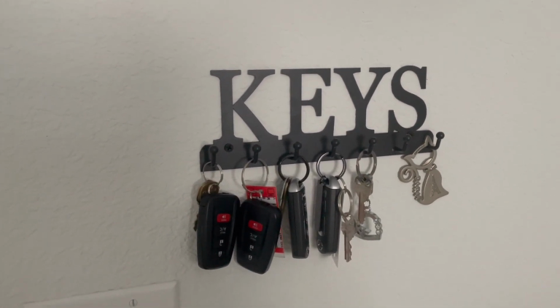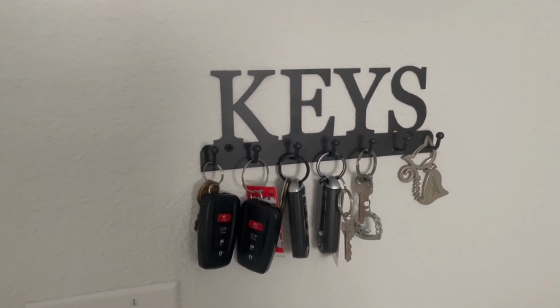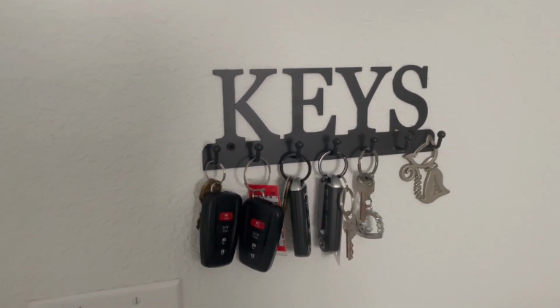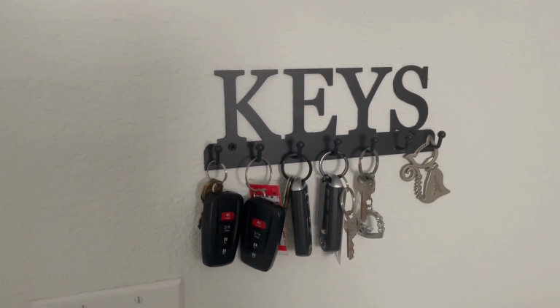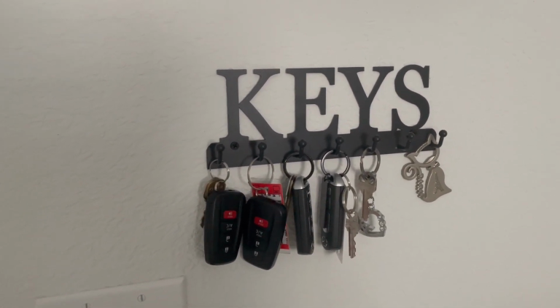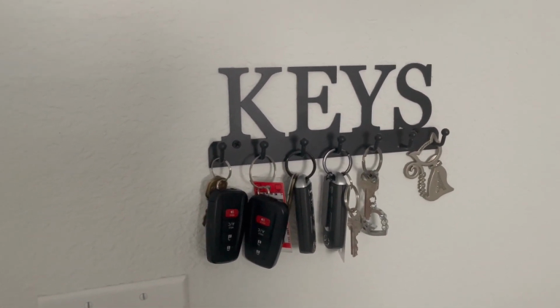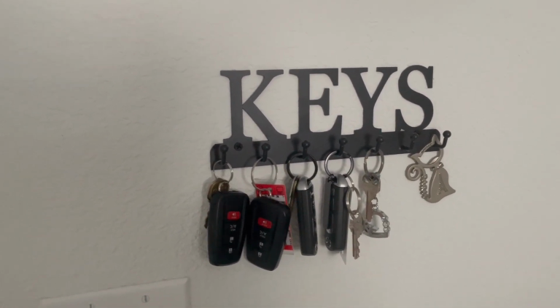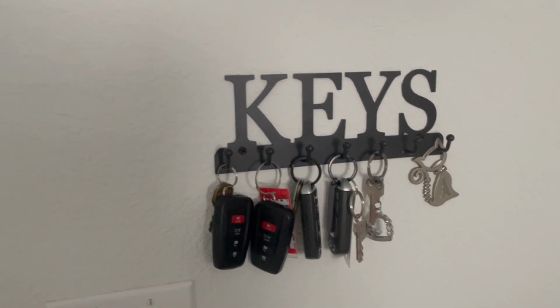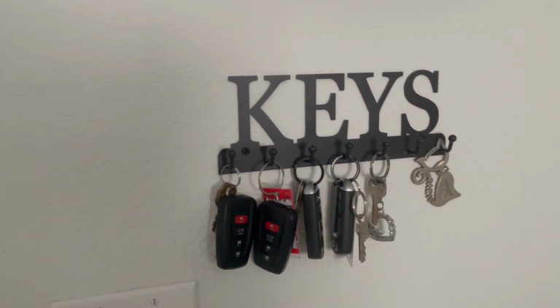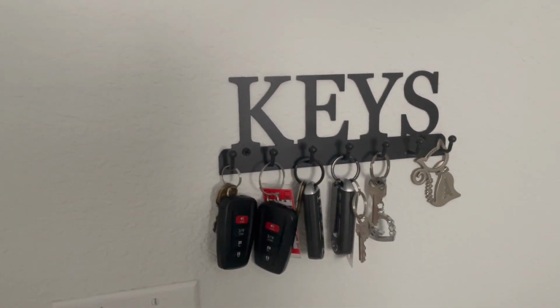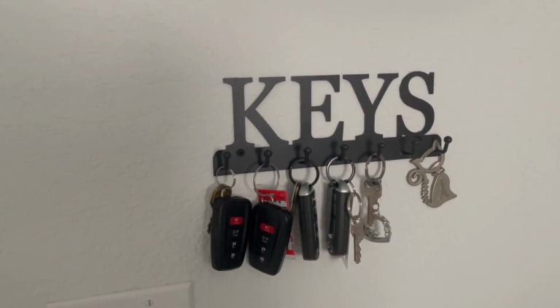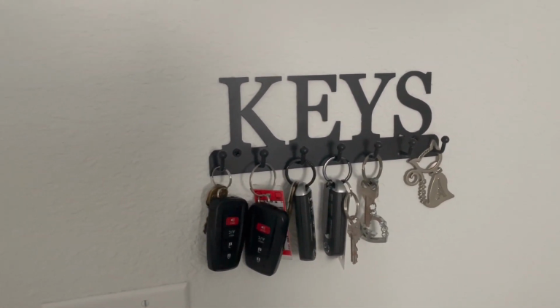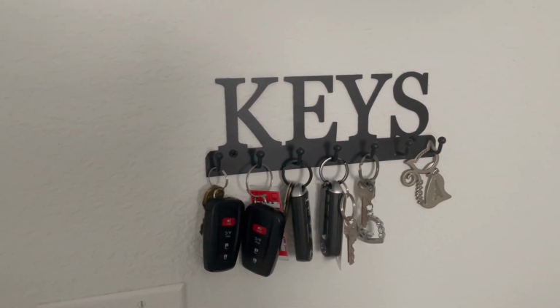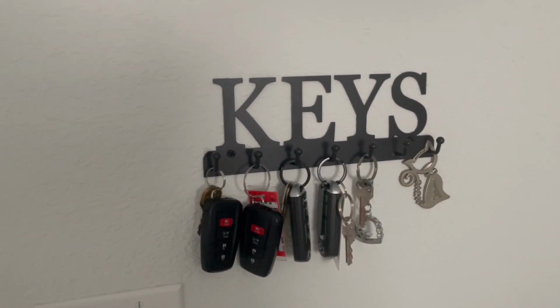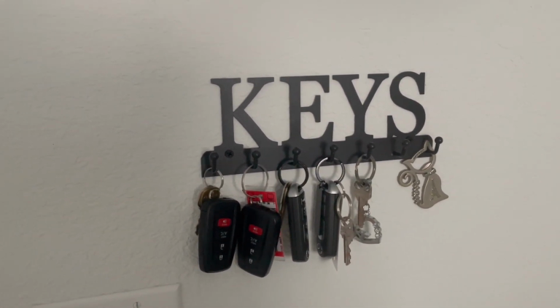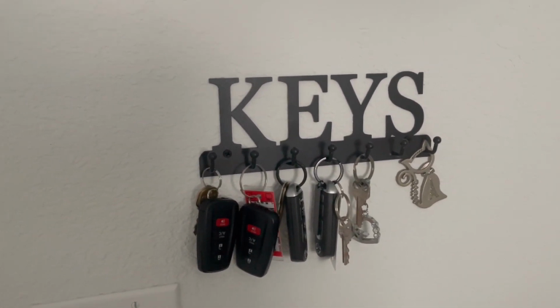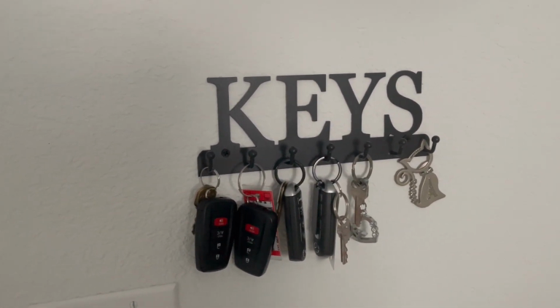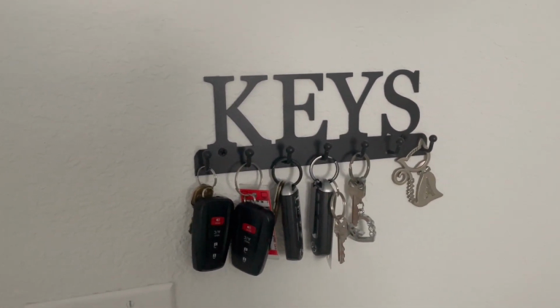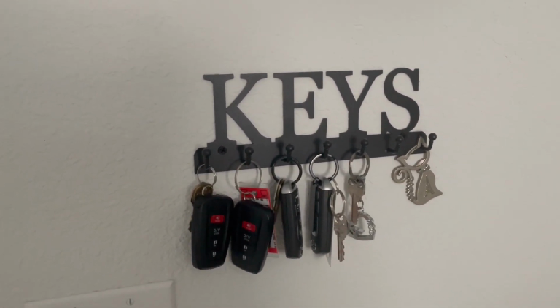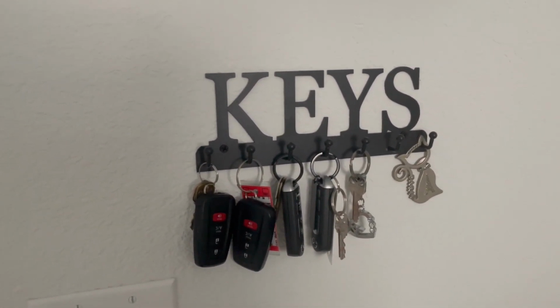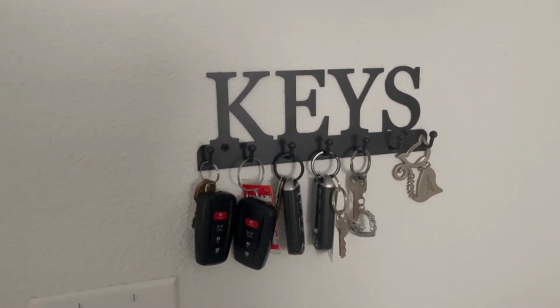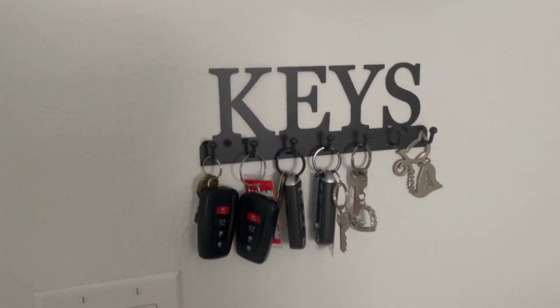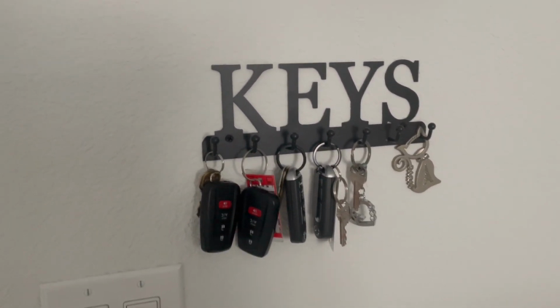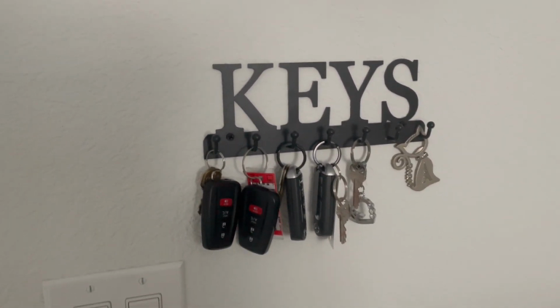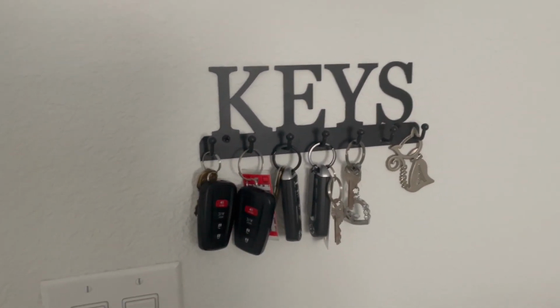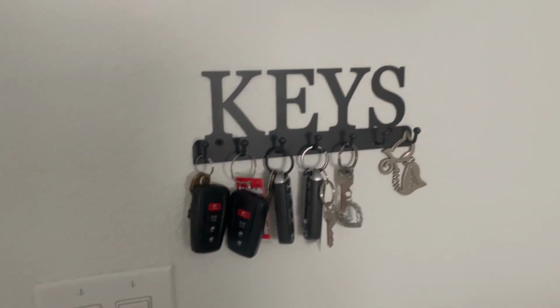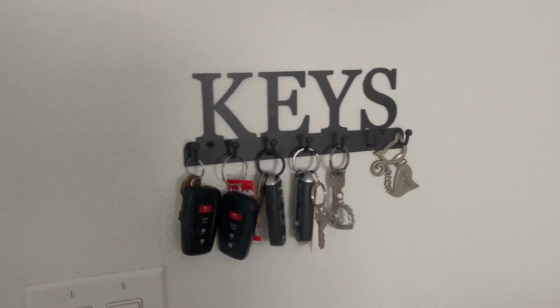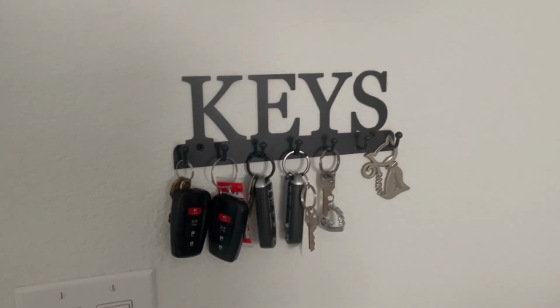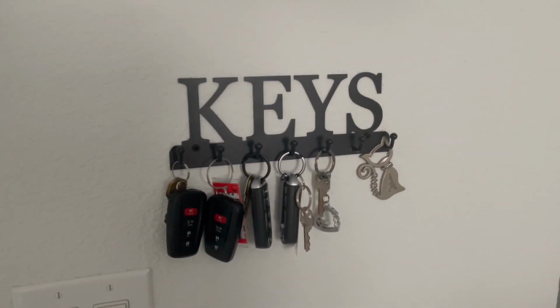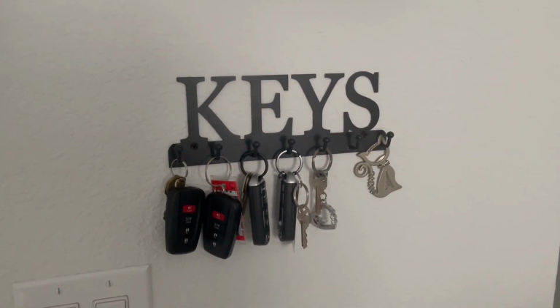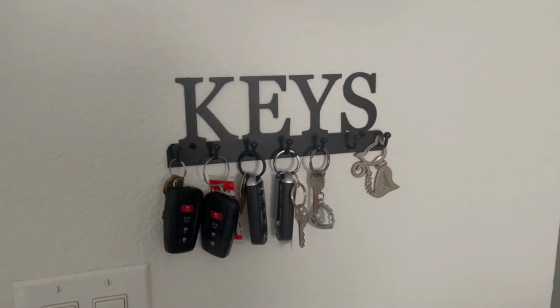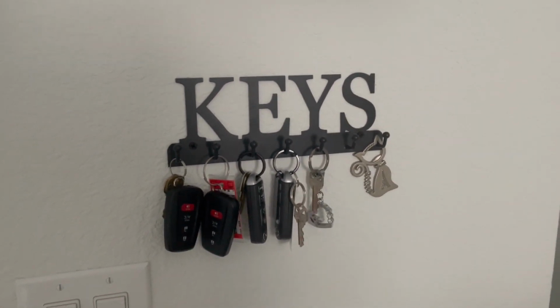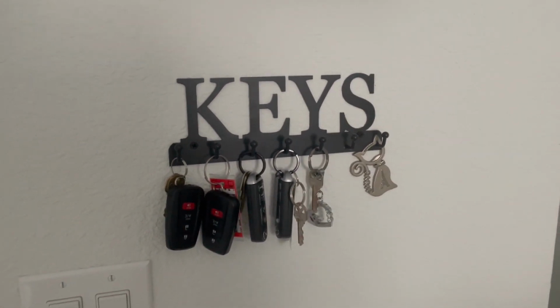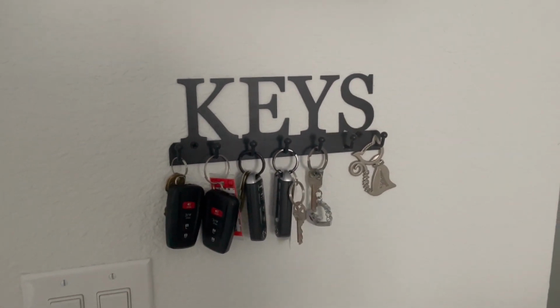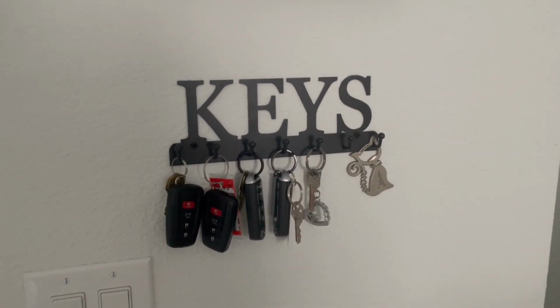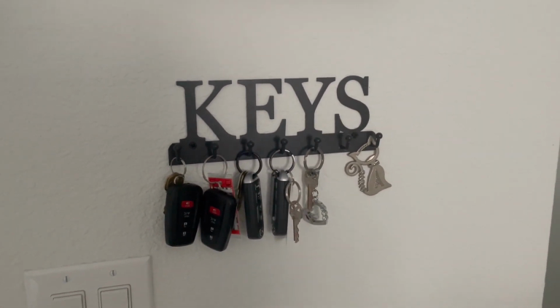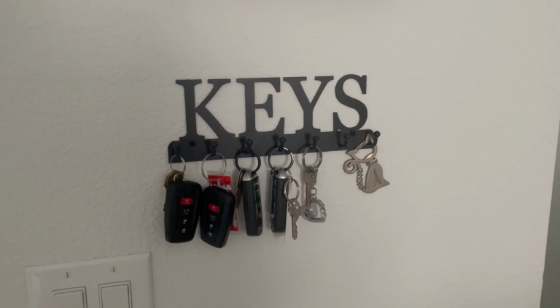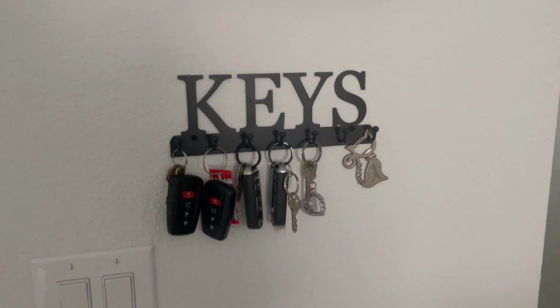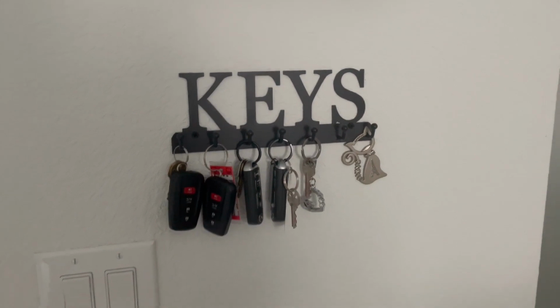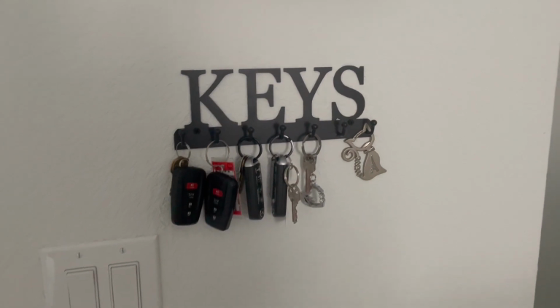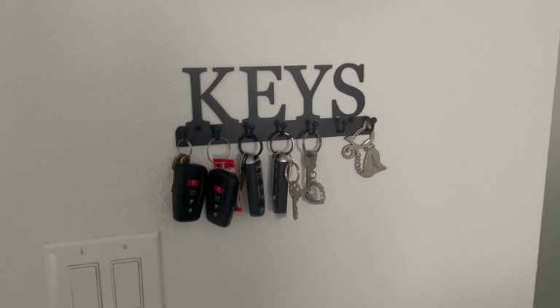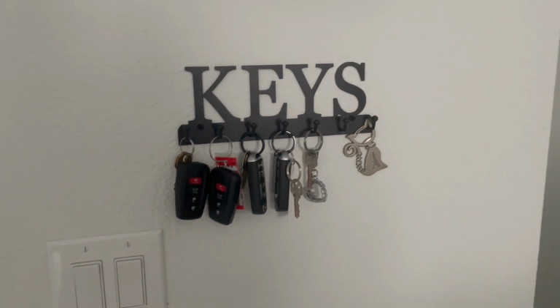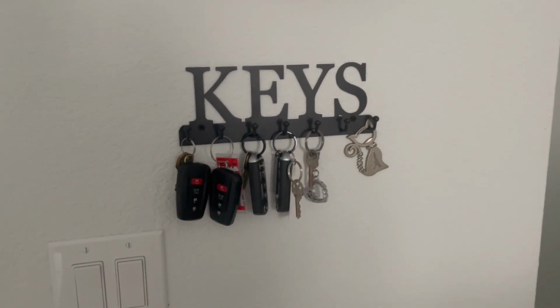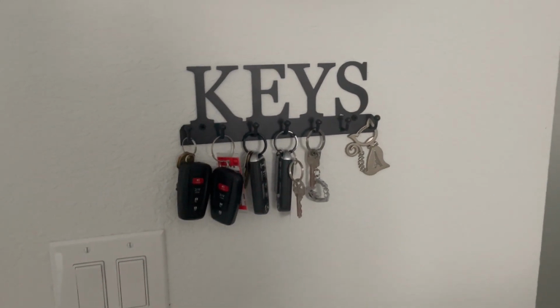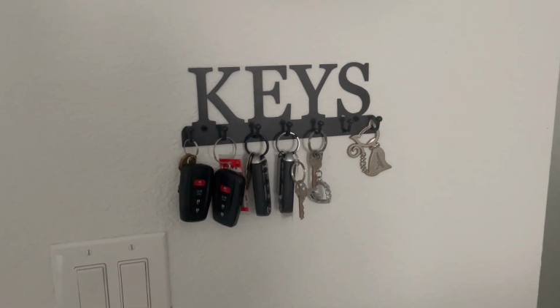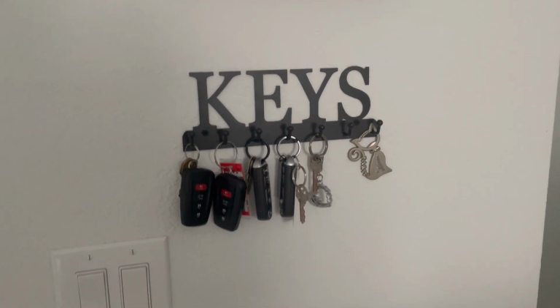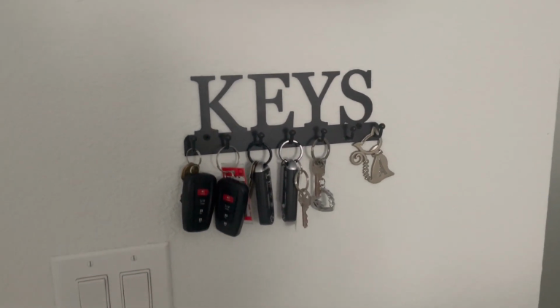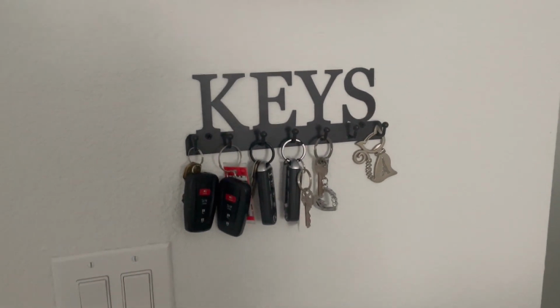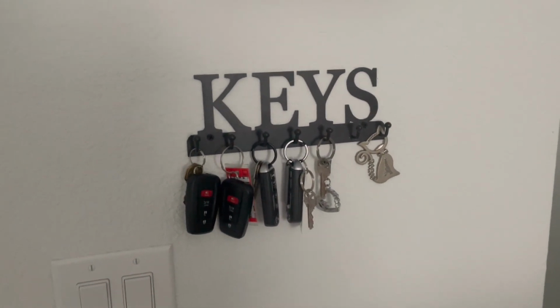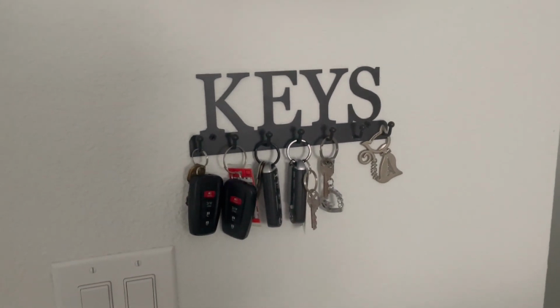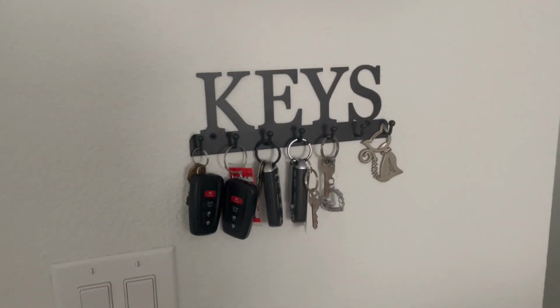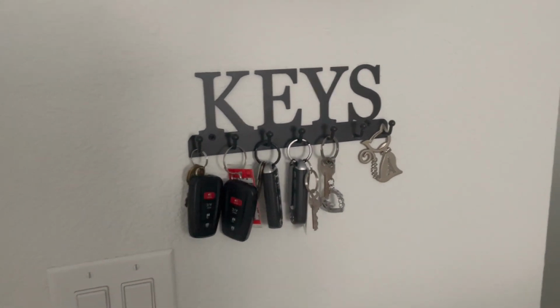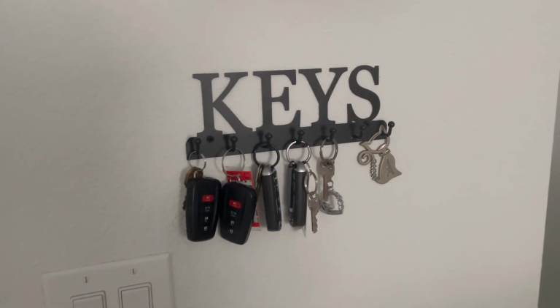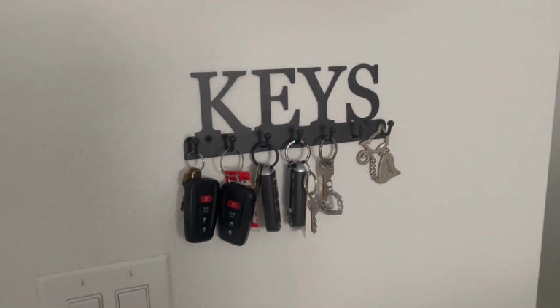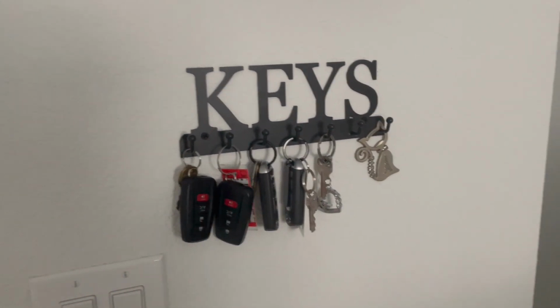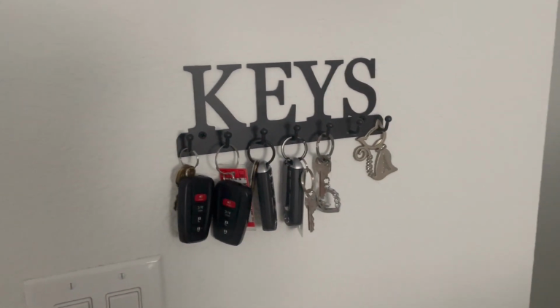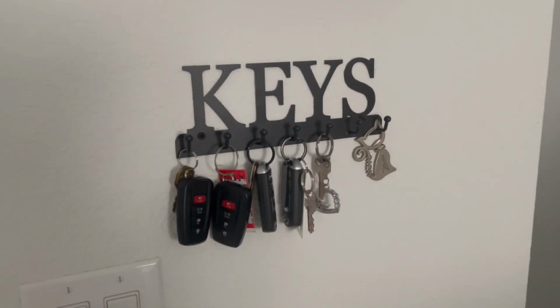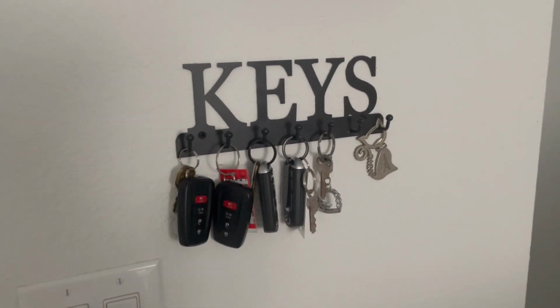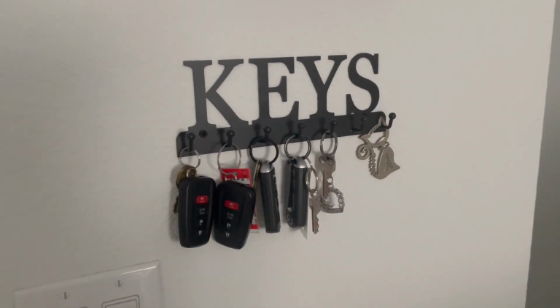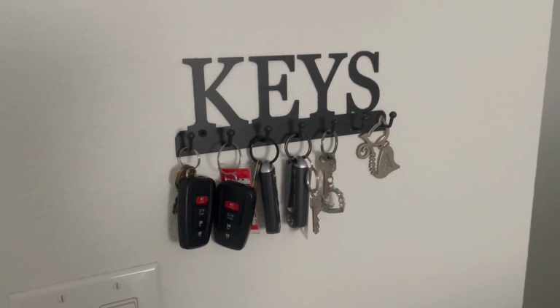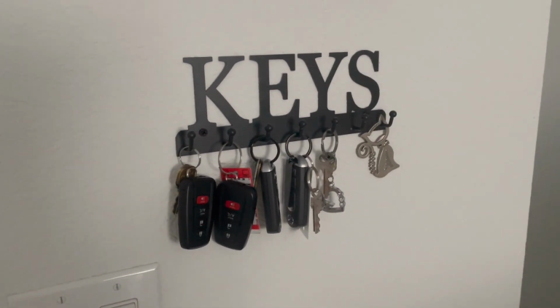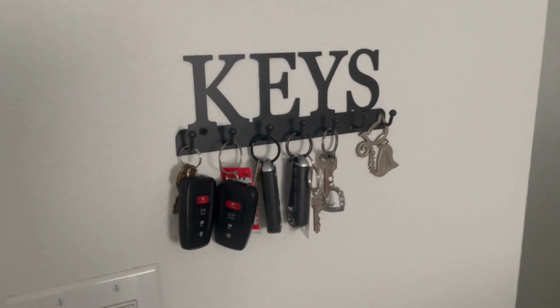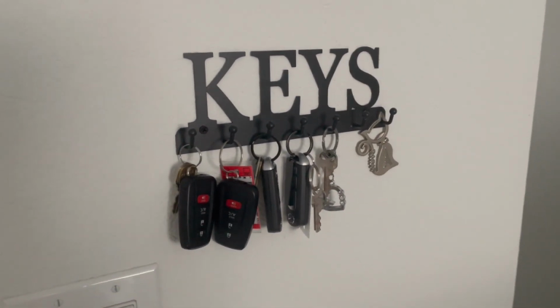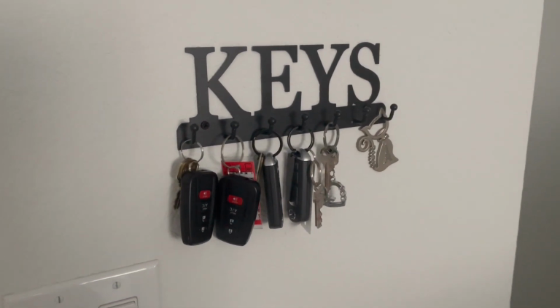Overall, I'm really satisfied with this purchase and I'm sure you will be too if you decide to buy it.